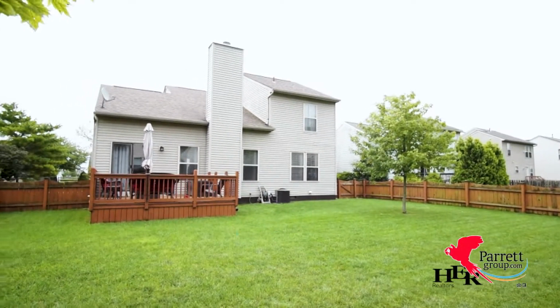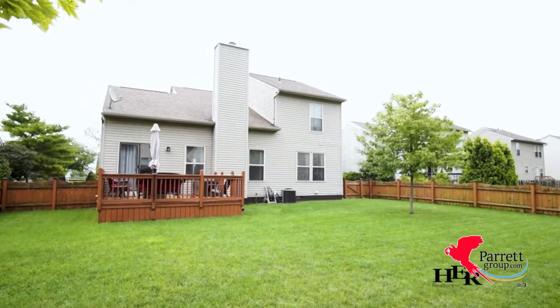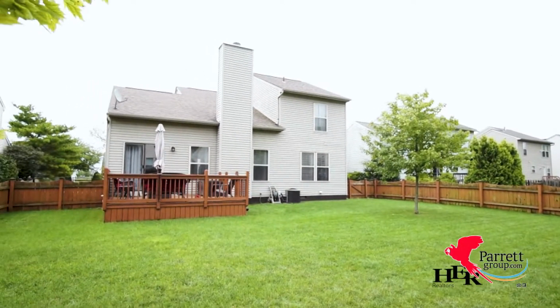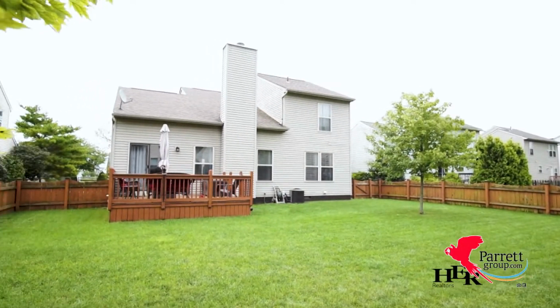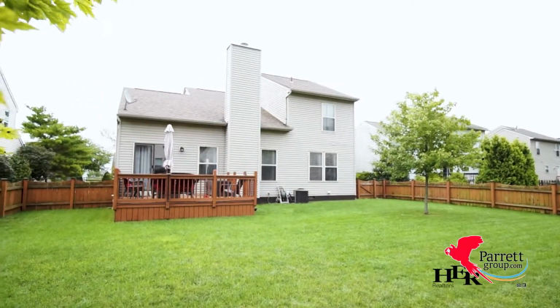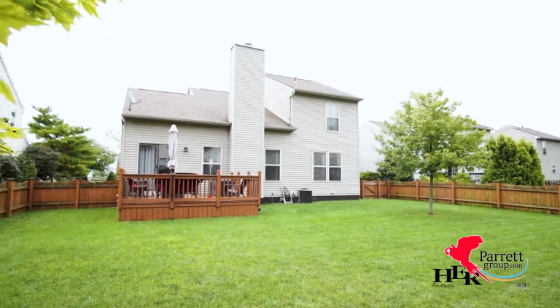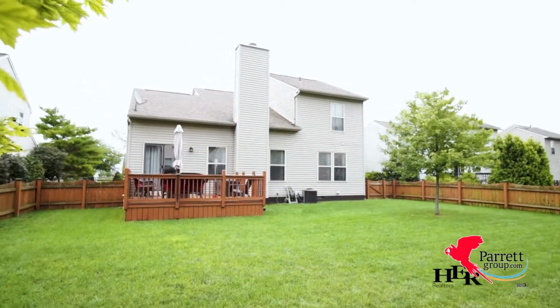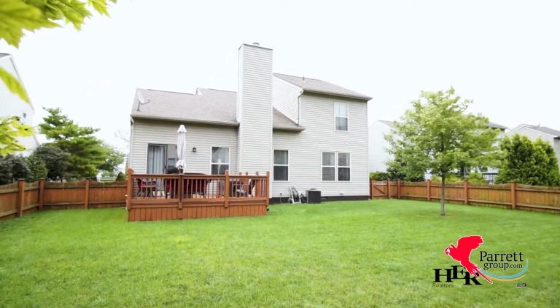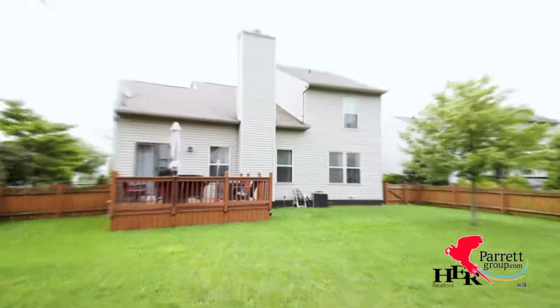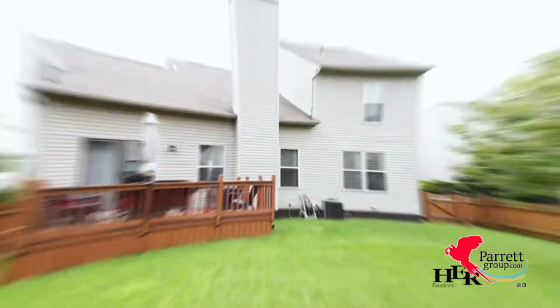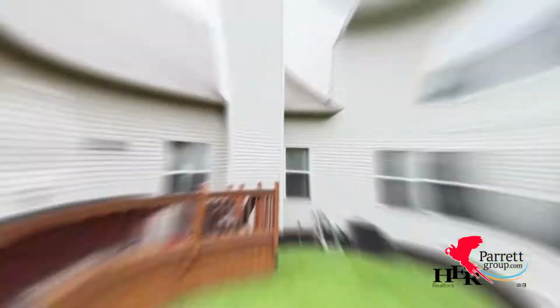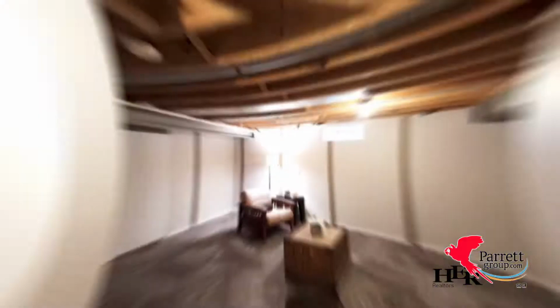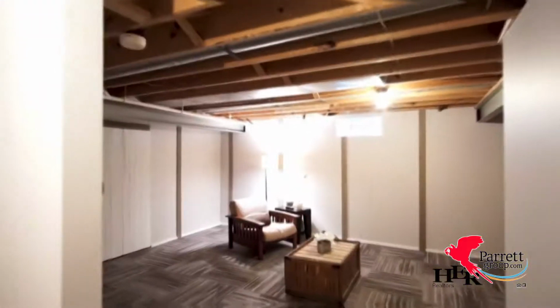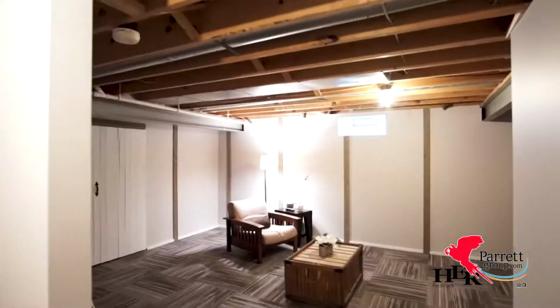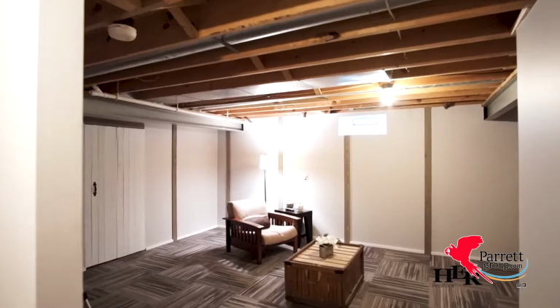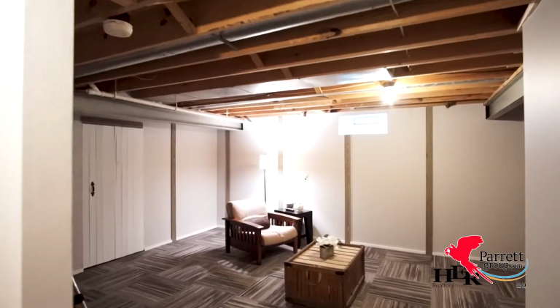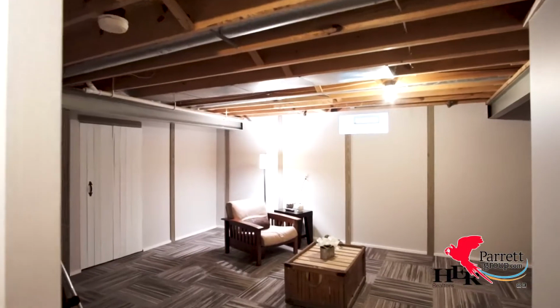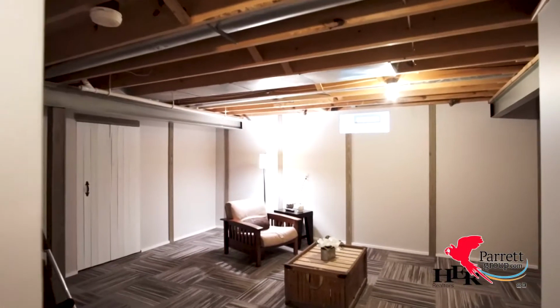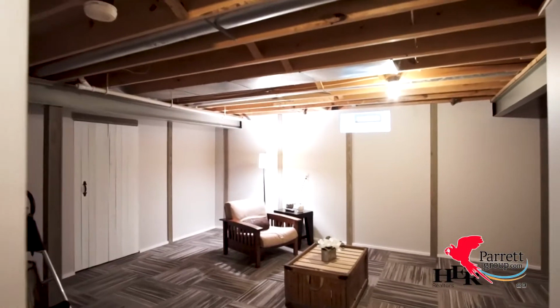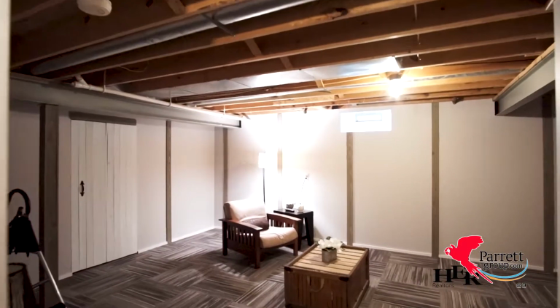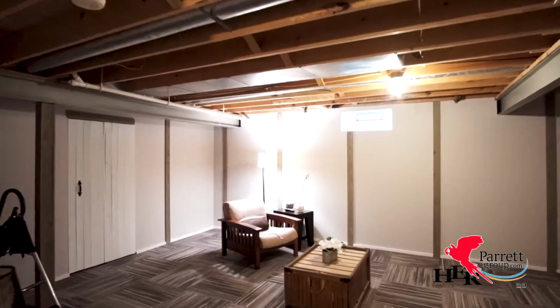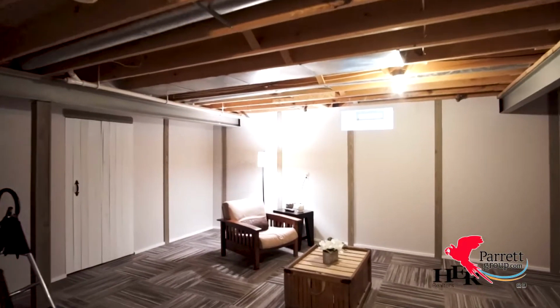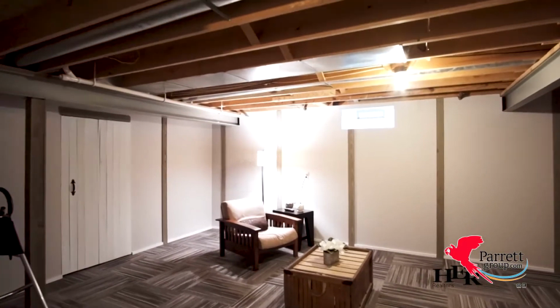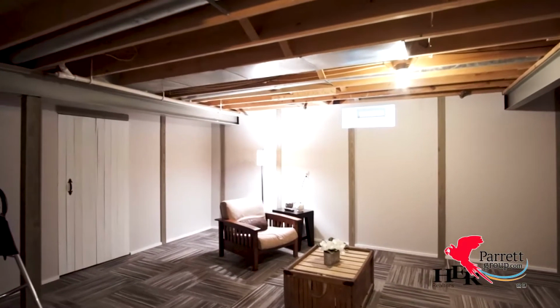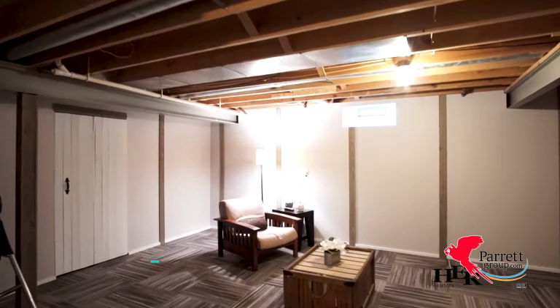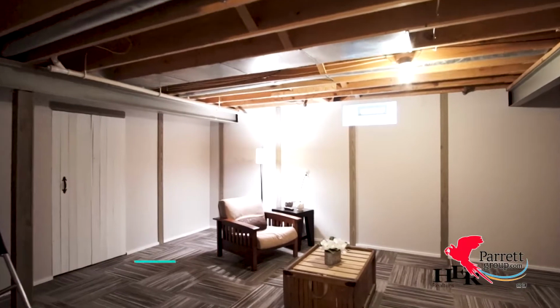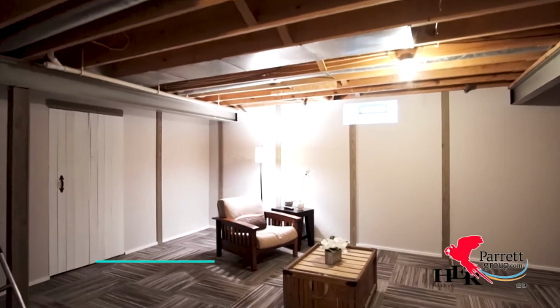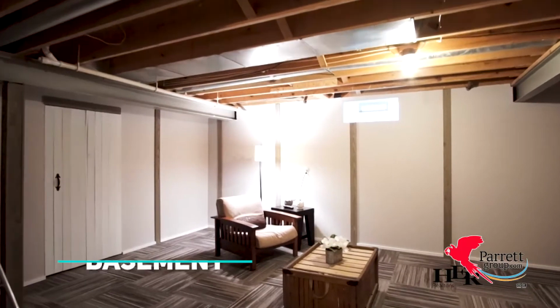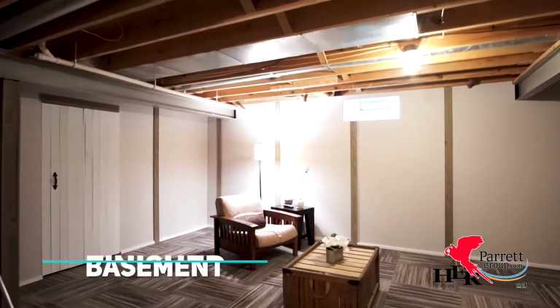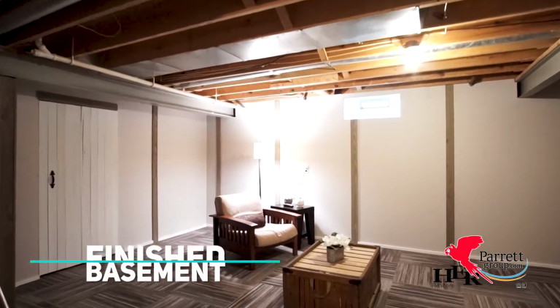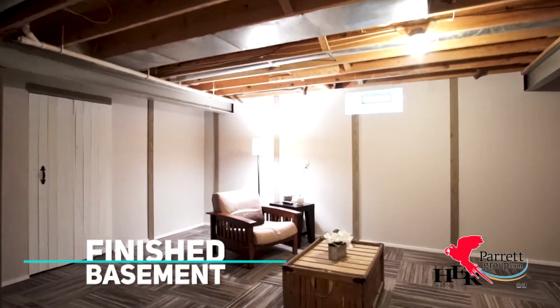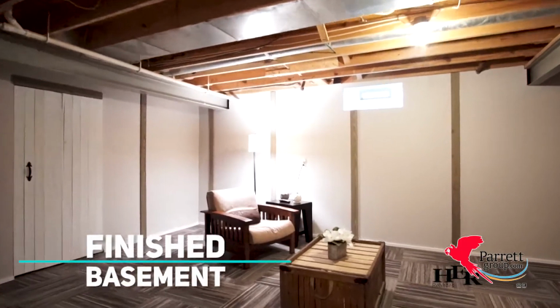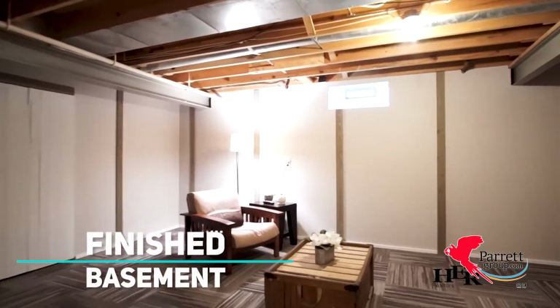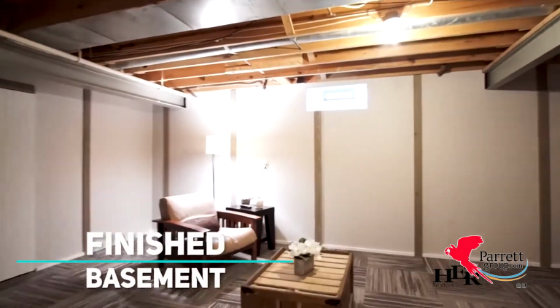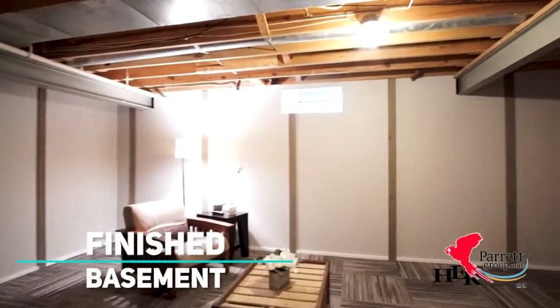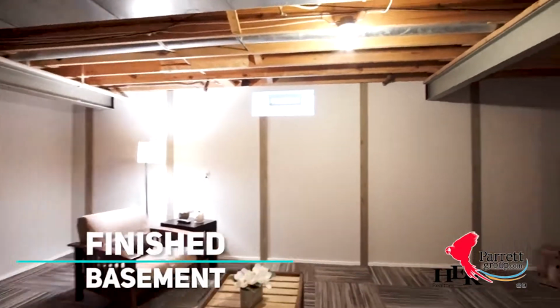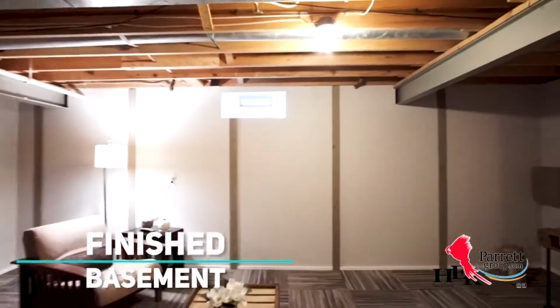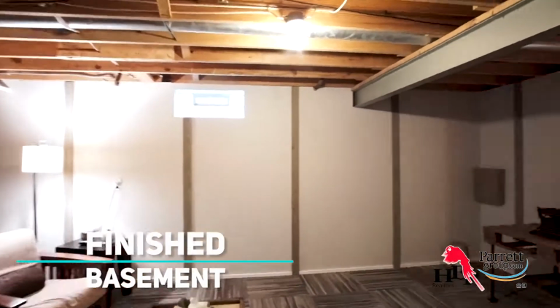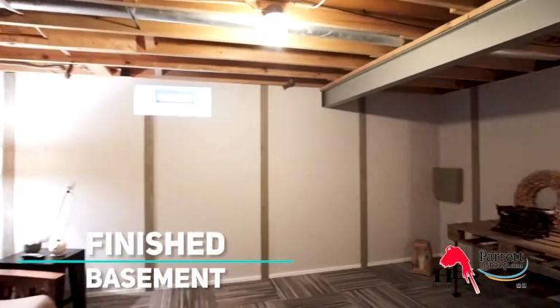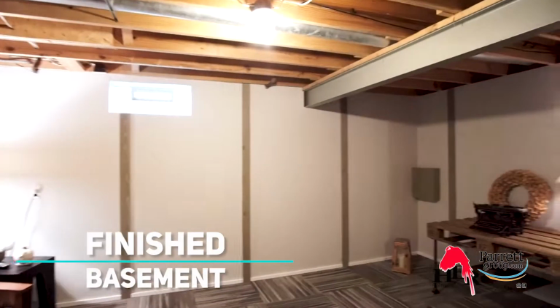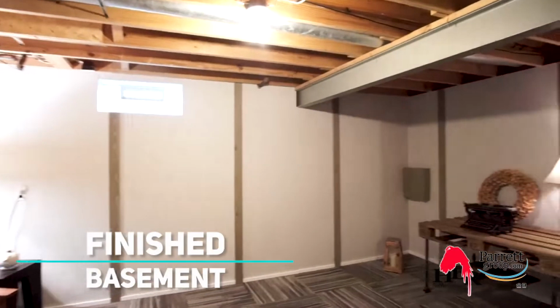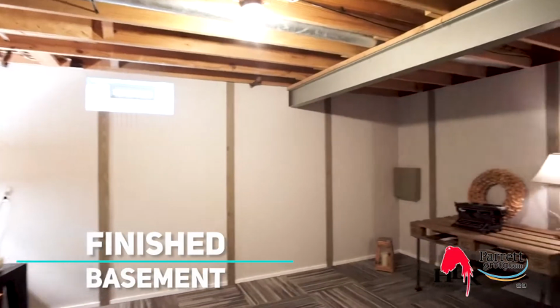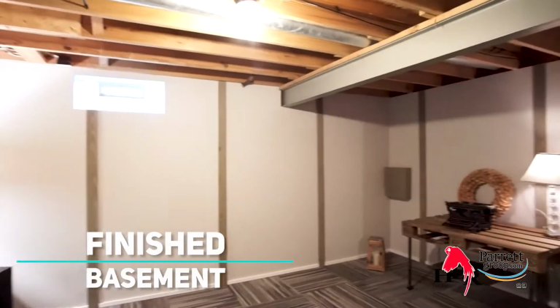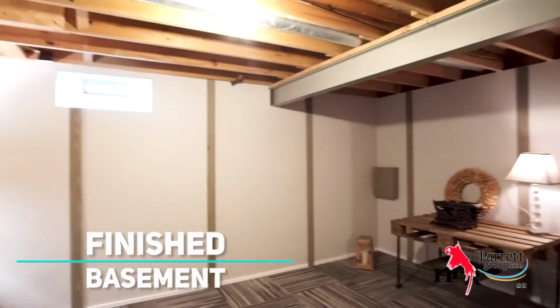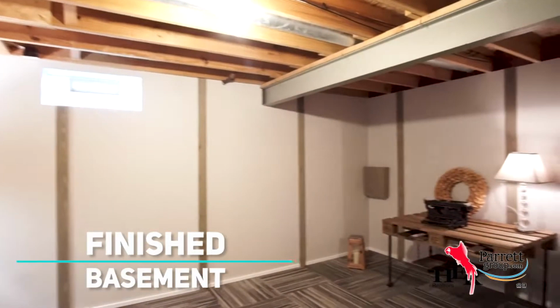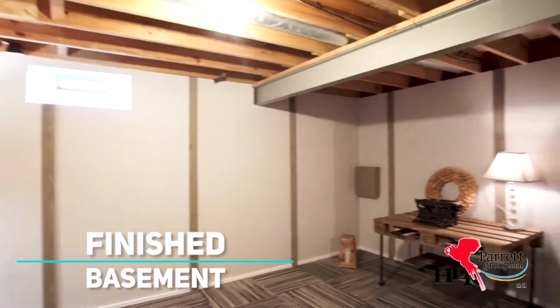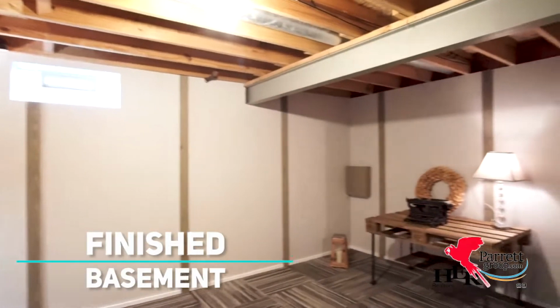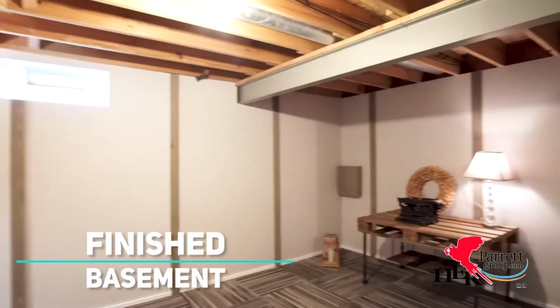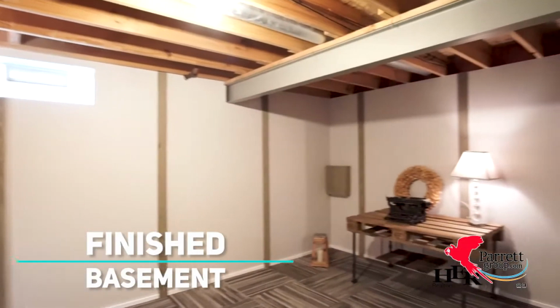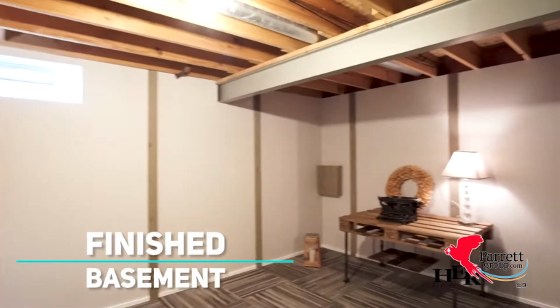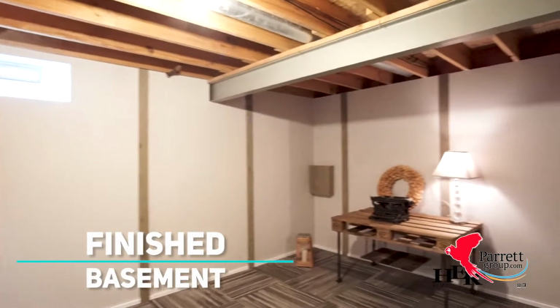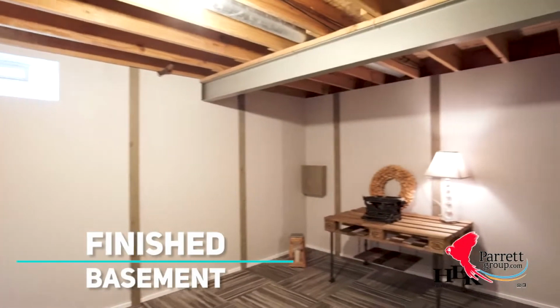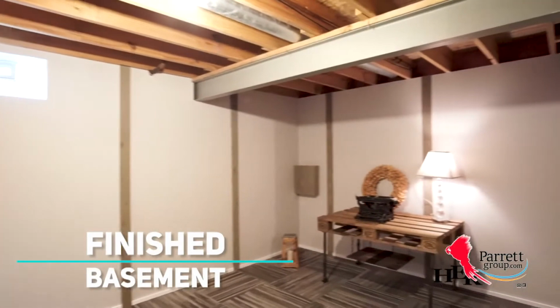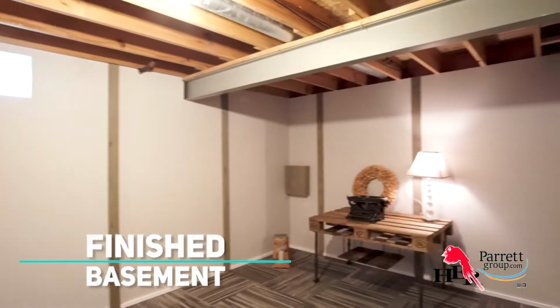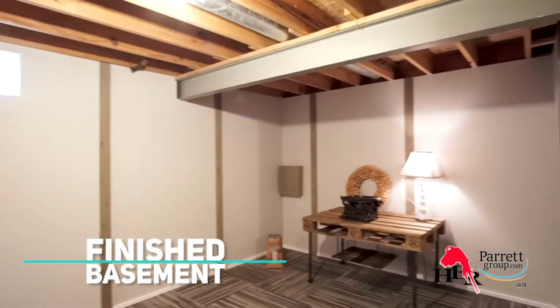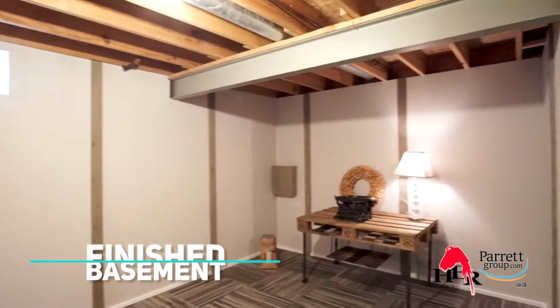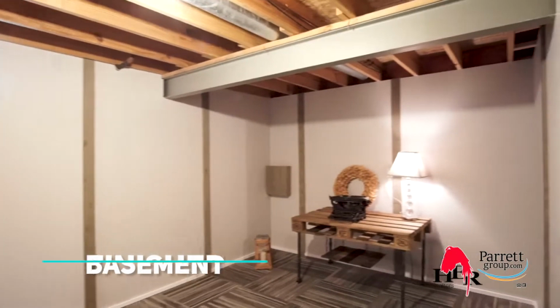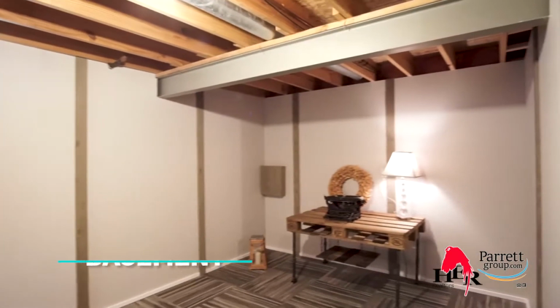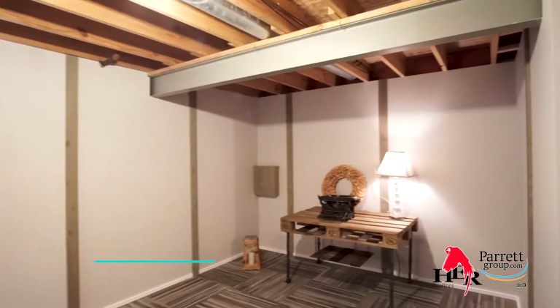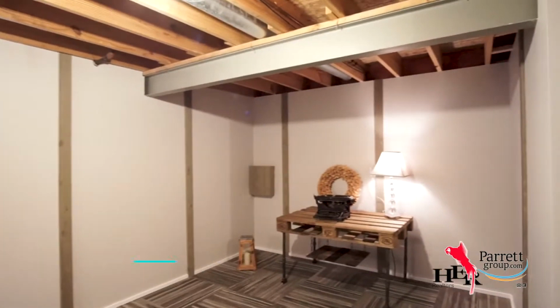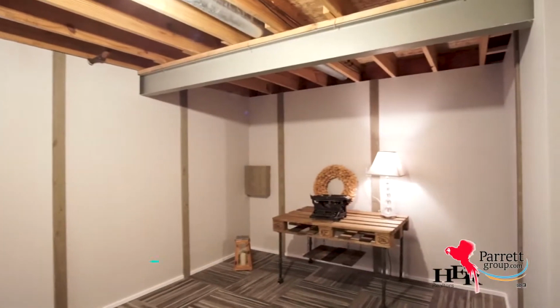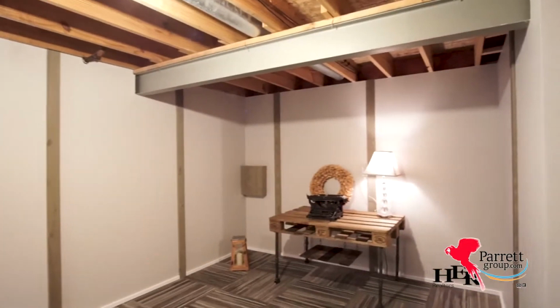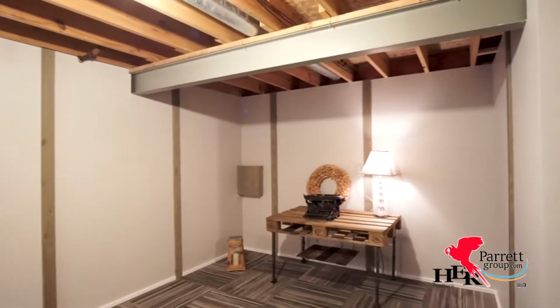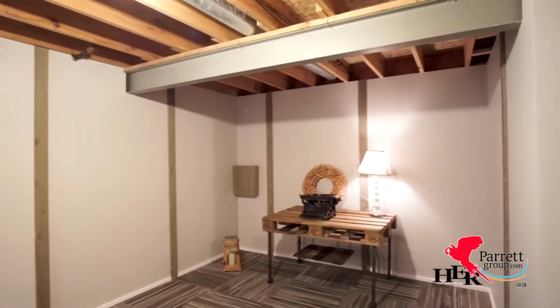If you're needing yet another space, go on down to the finished basement. This is a perfect place to watch football or play Fortnite.